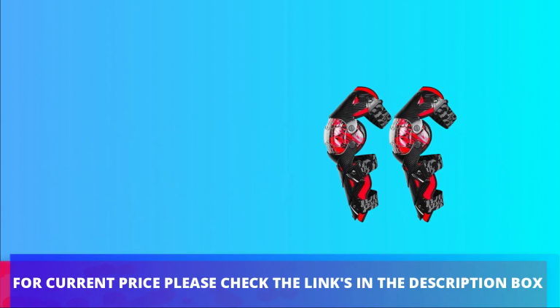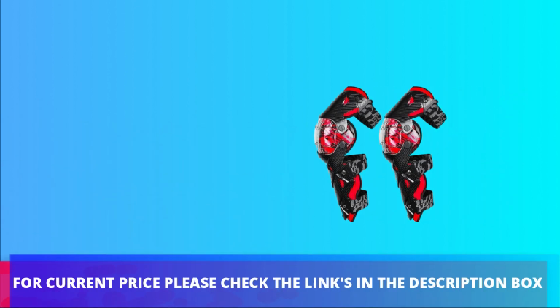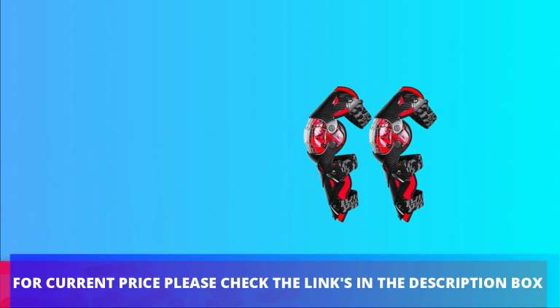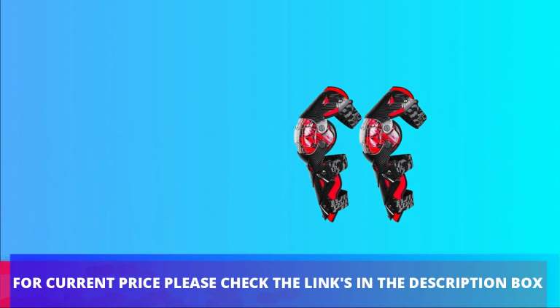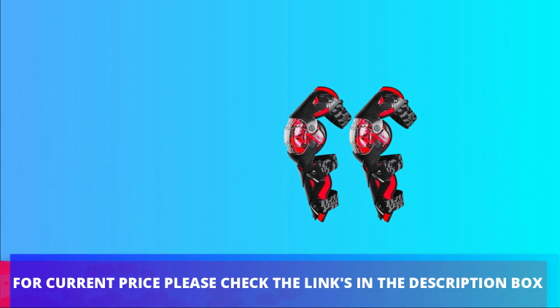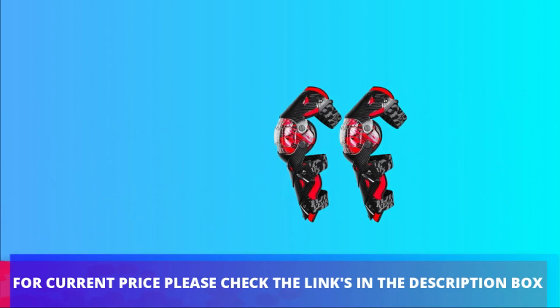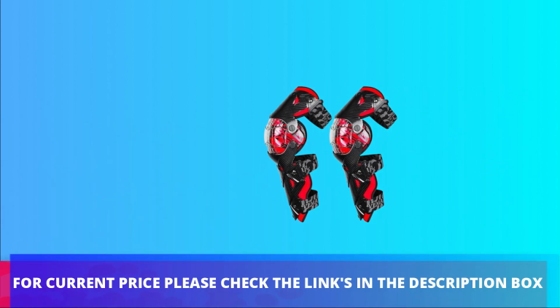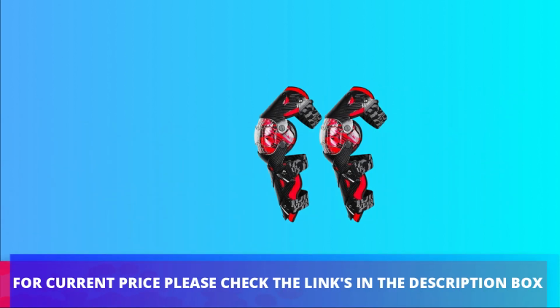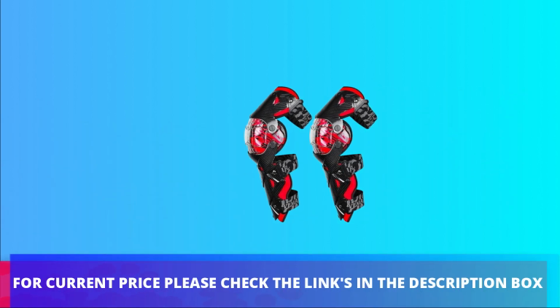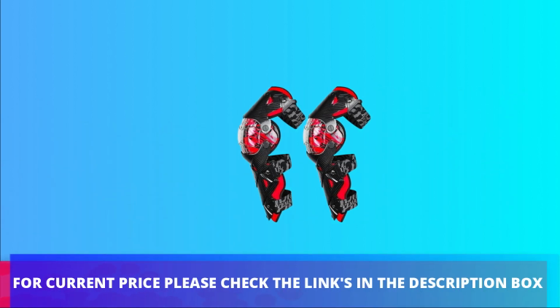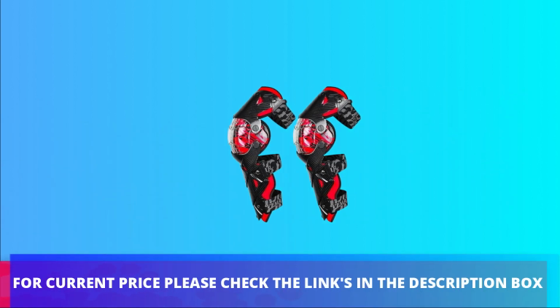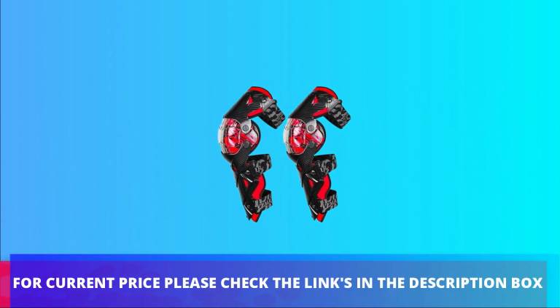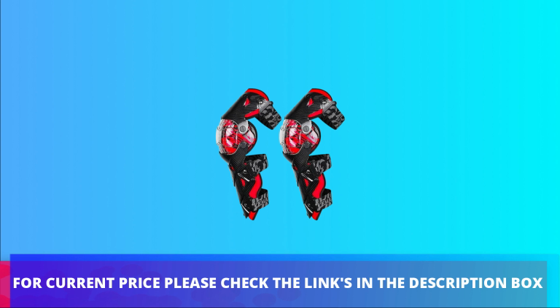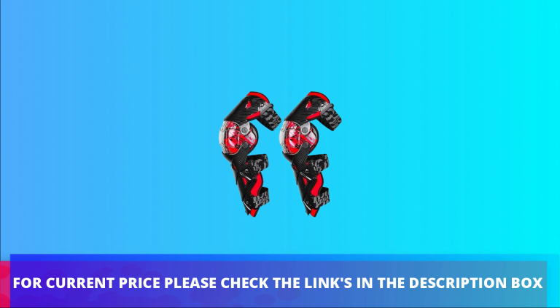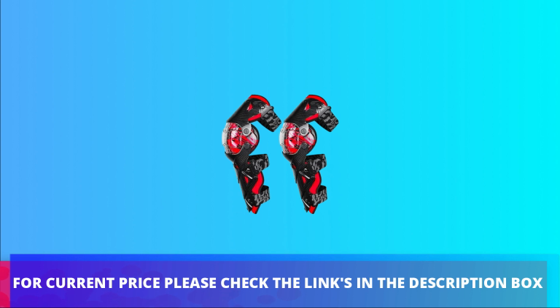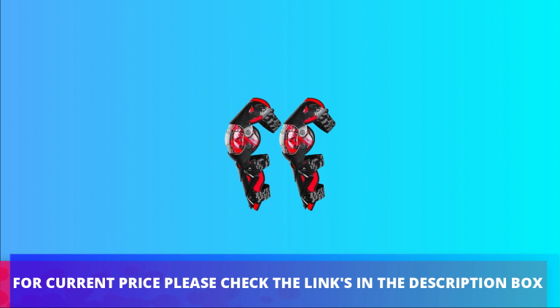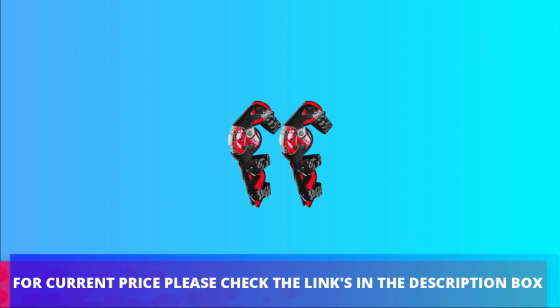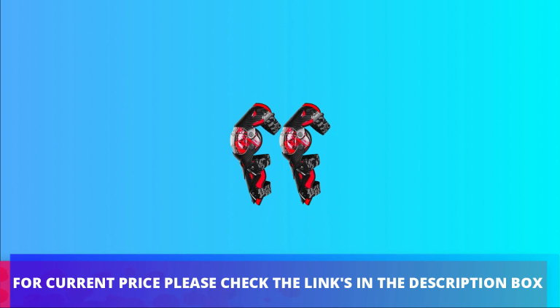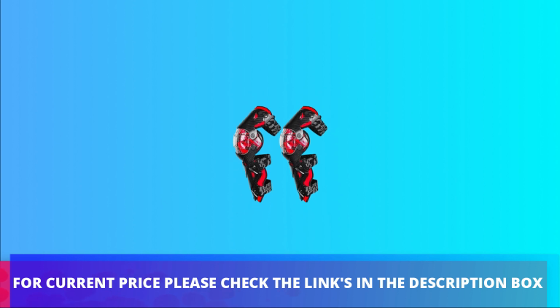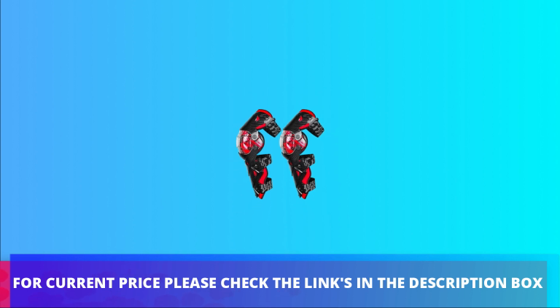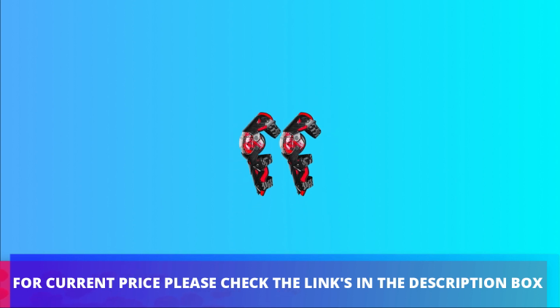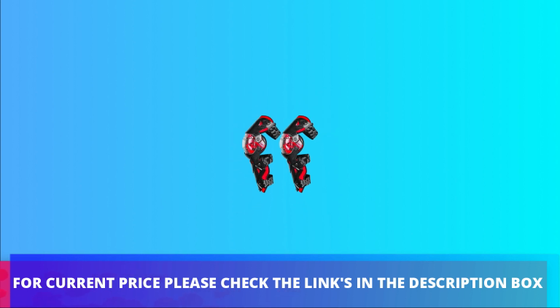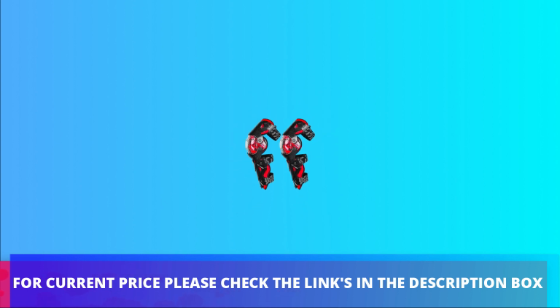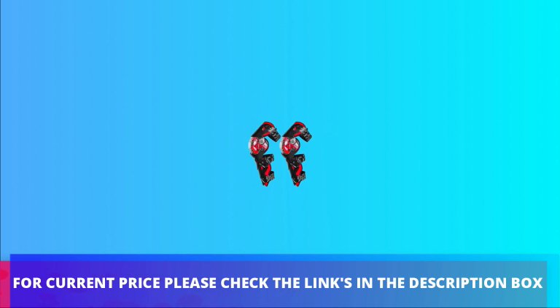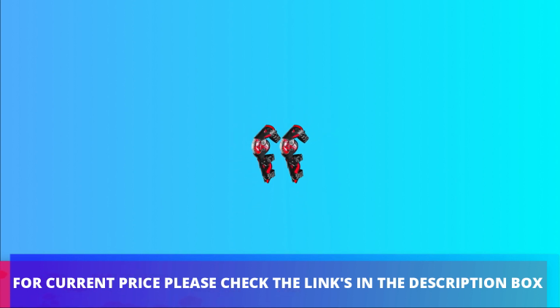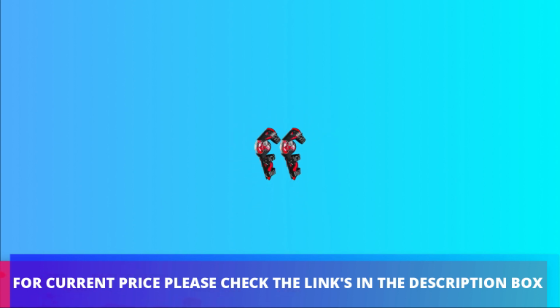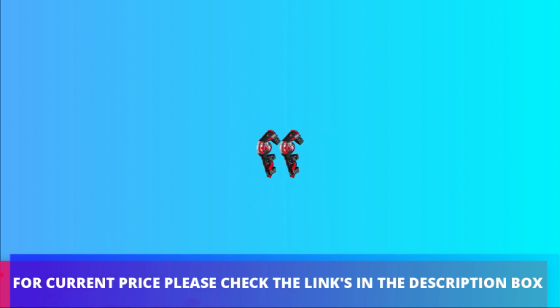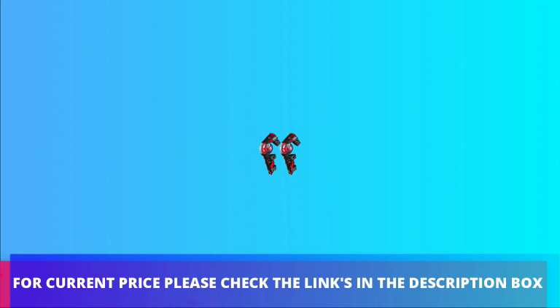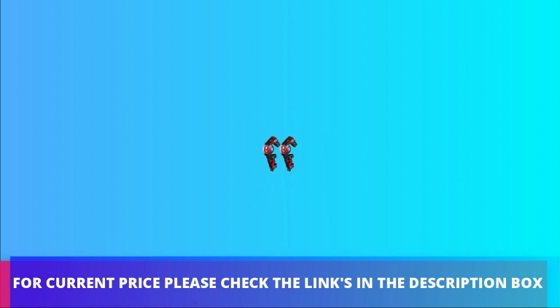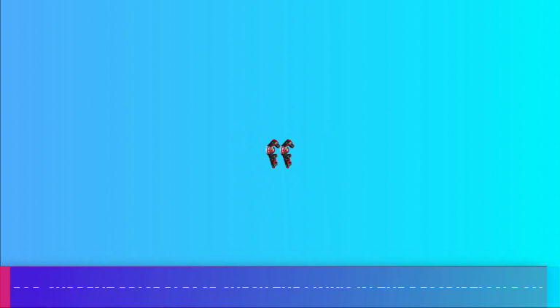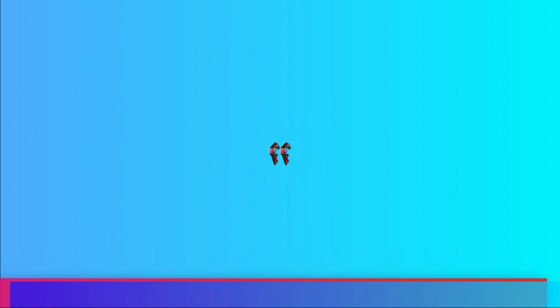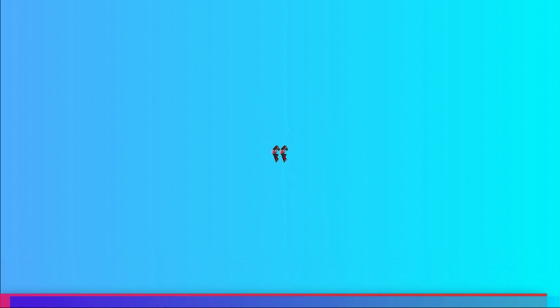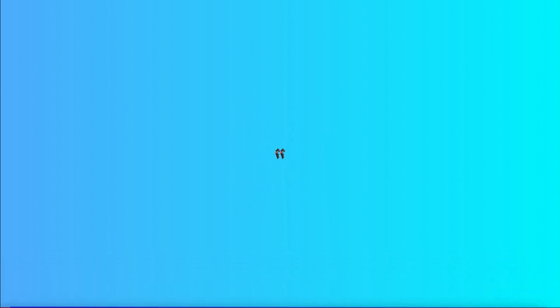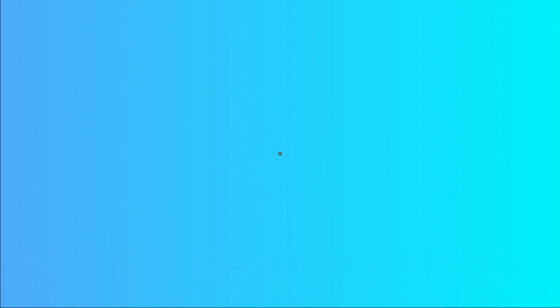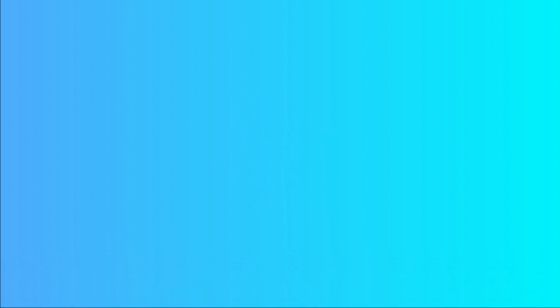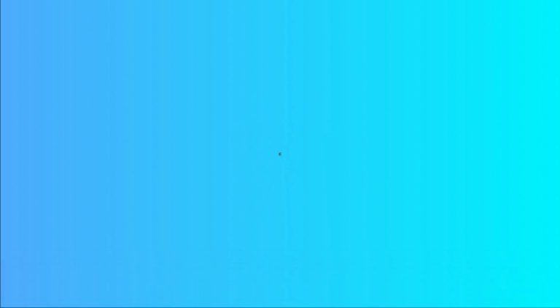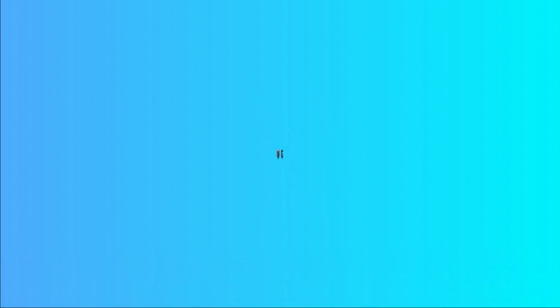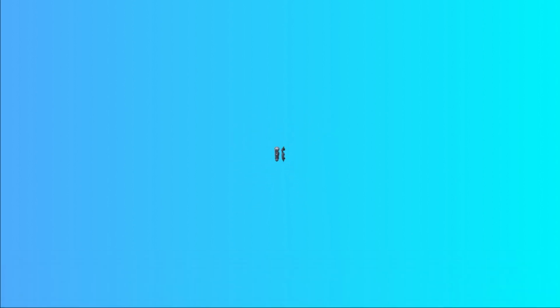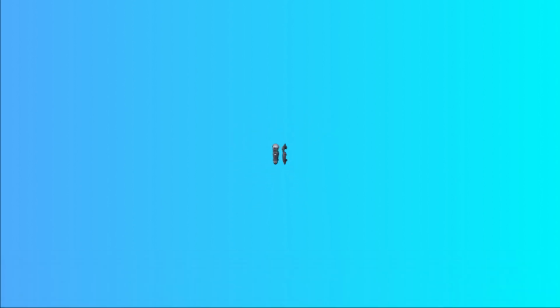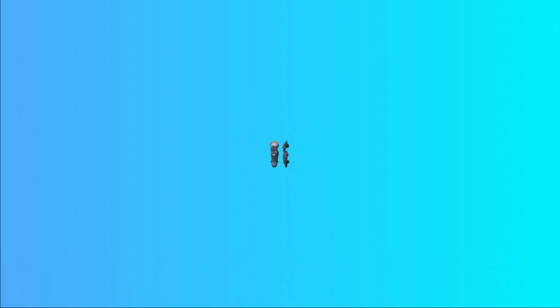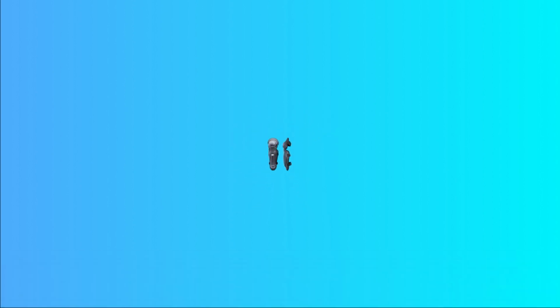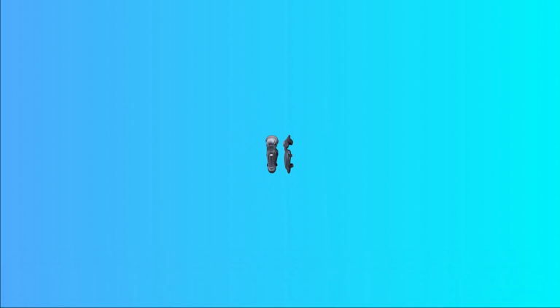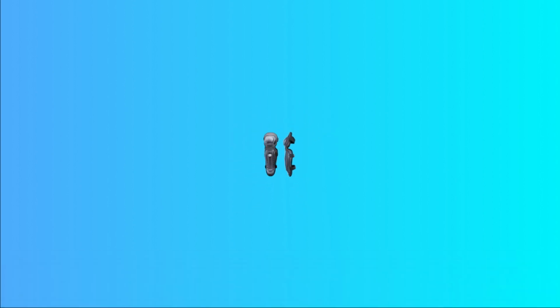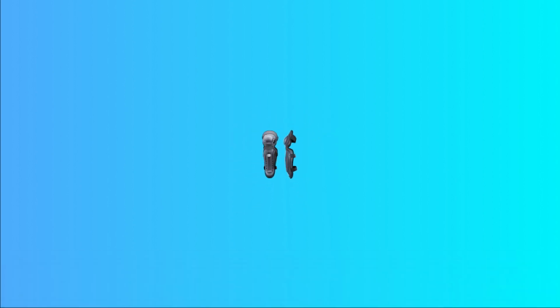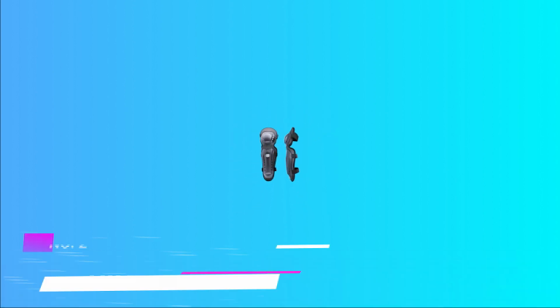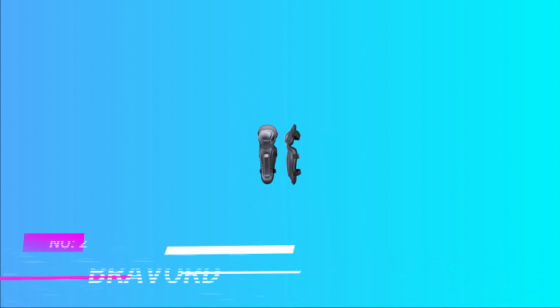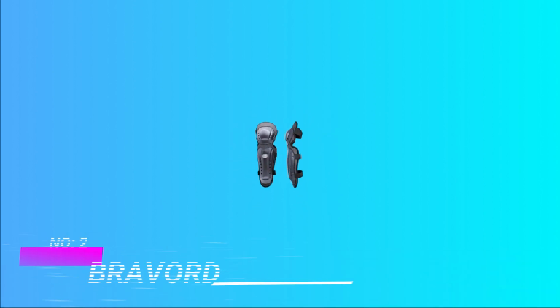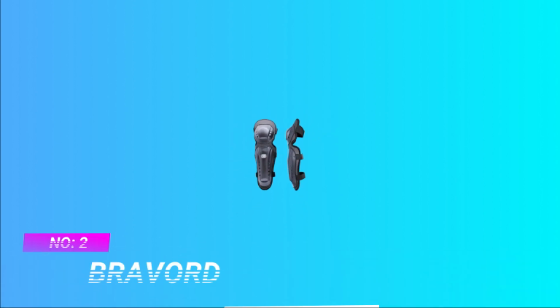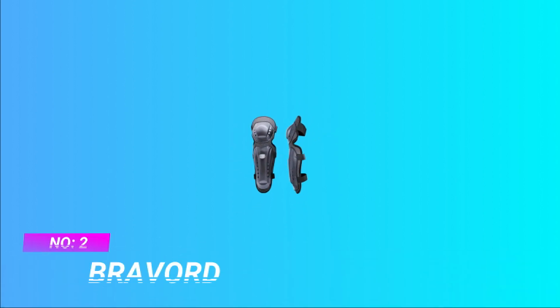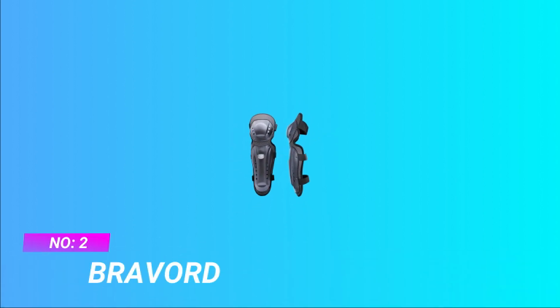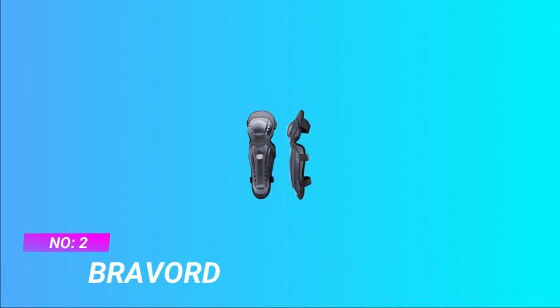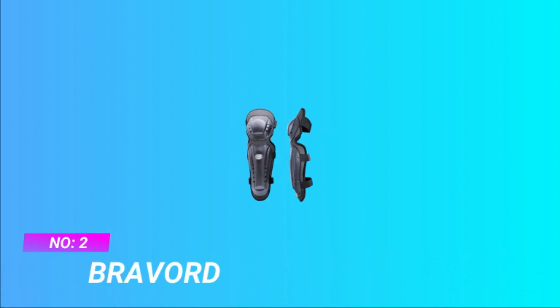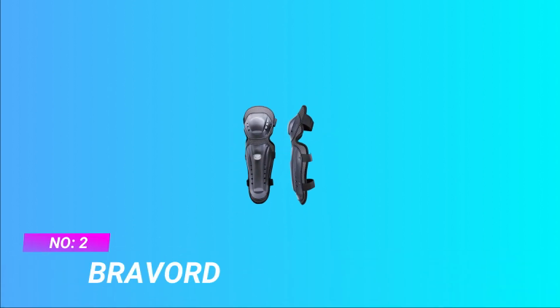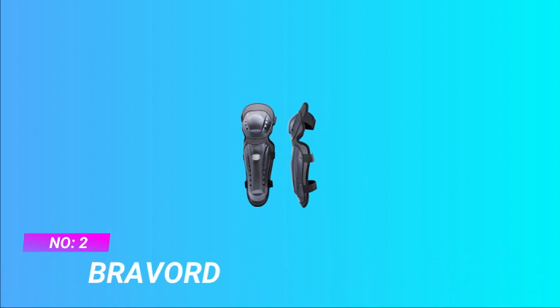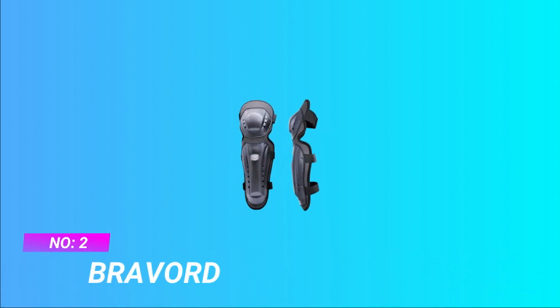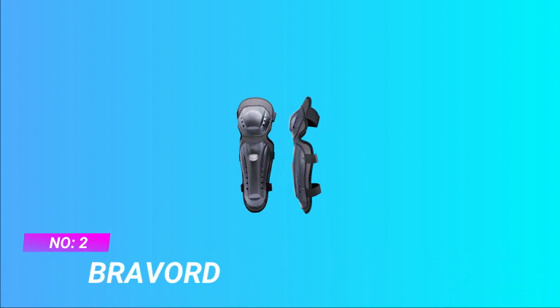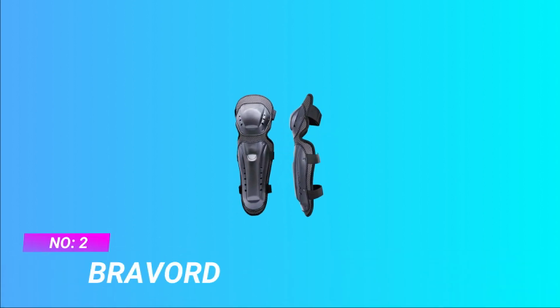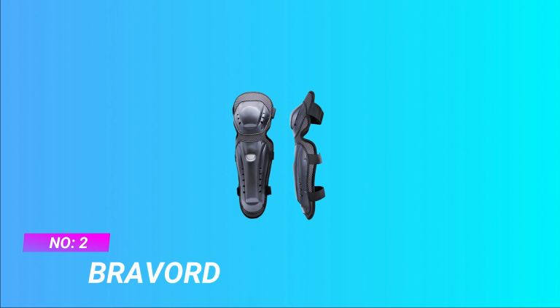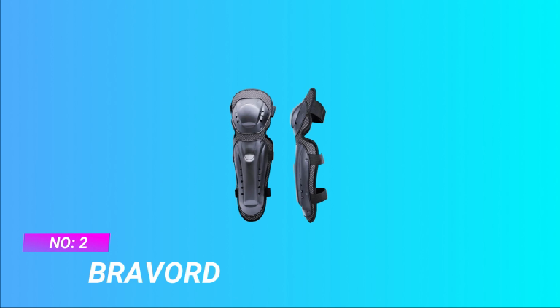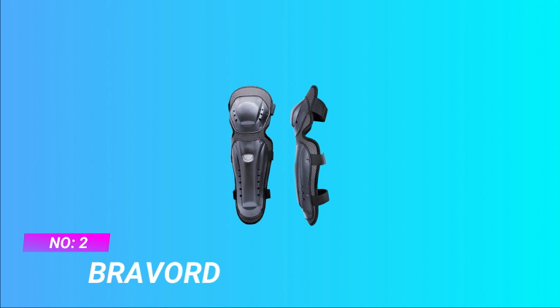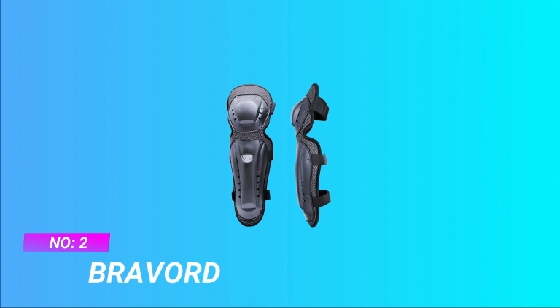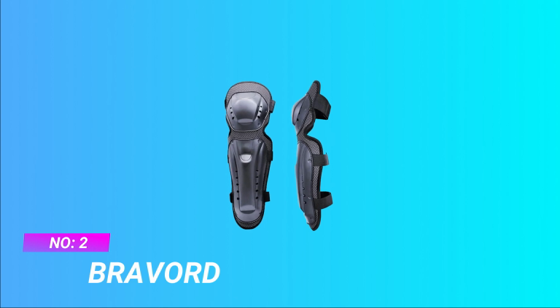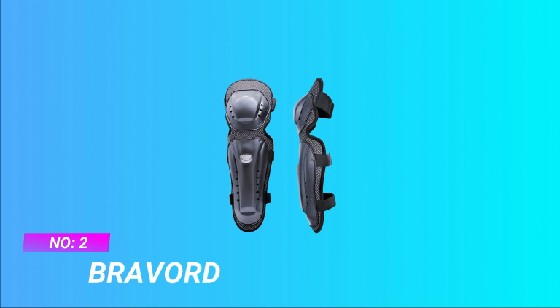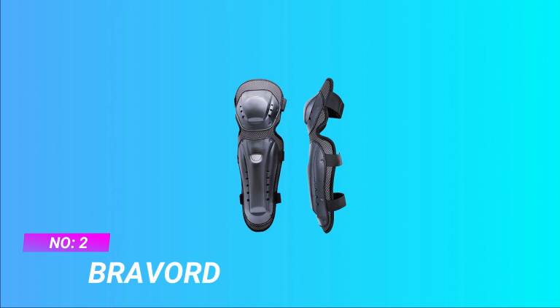For current price please check the links in the description box. Number 2, Brevord DH Knee Shin Guards.